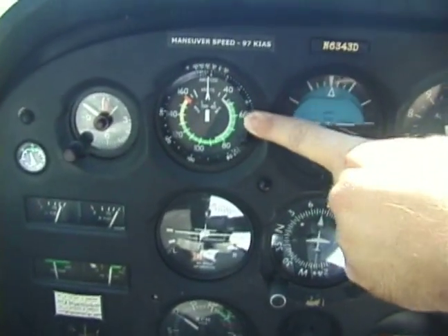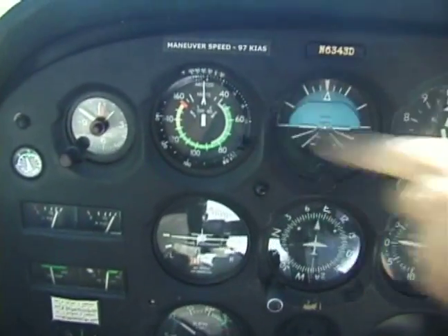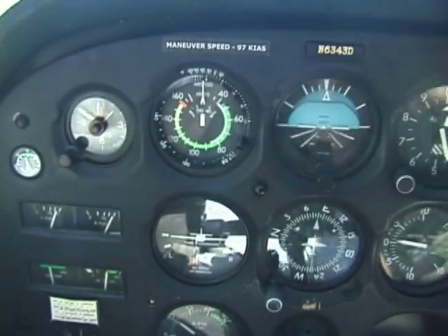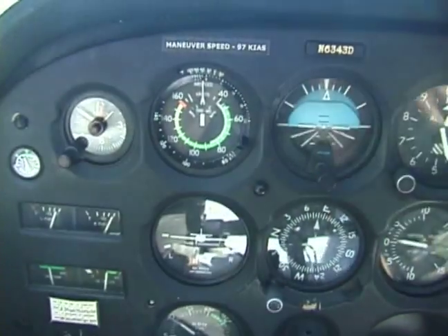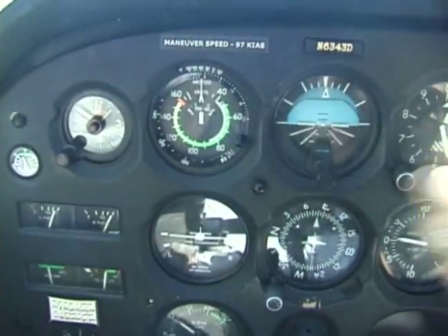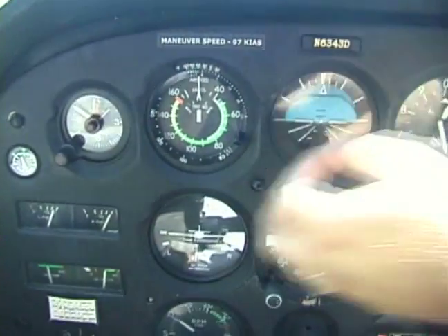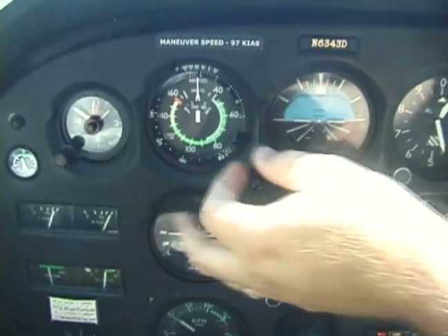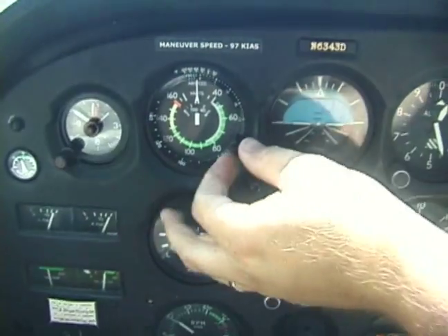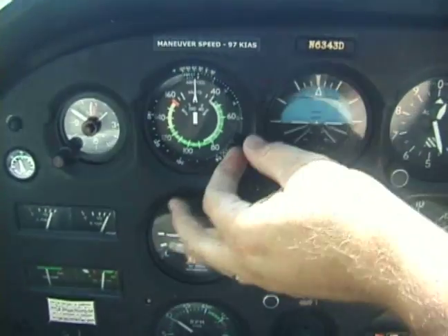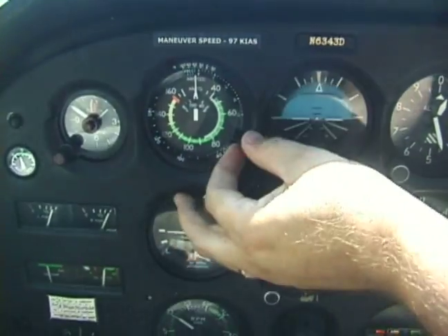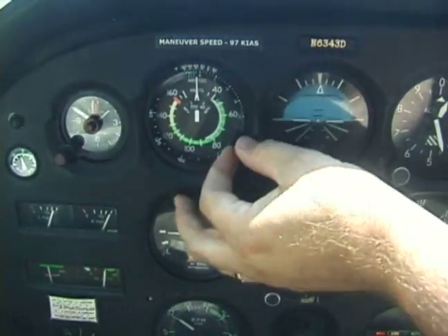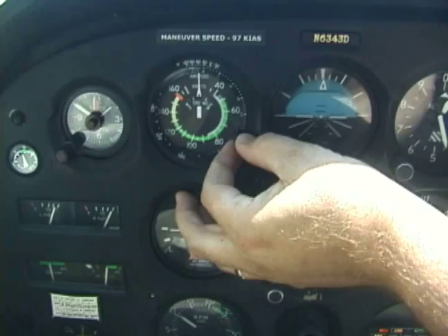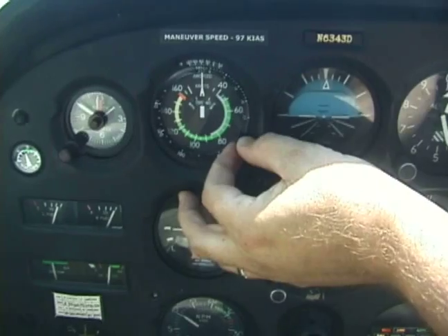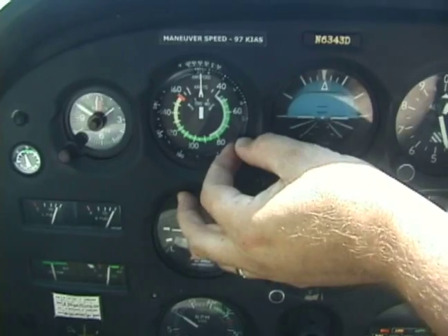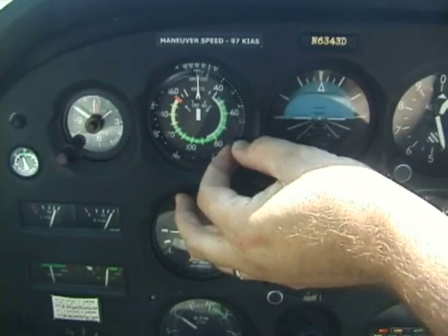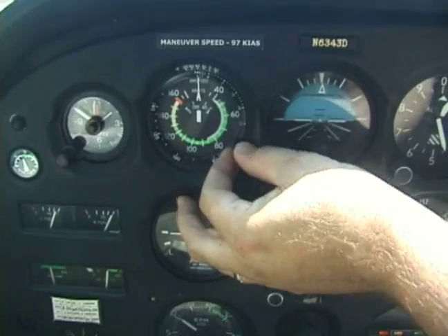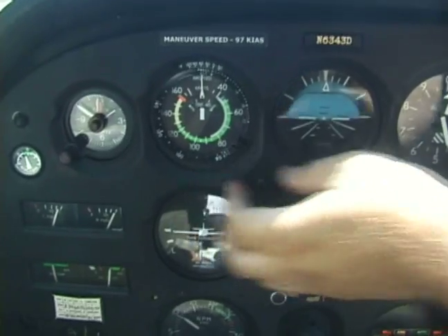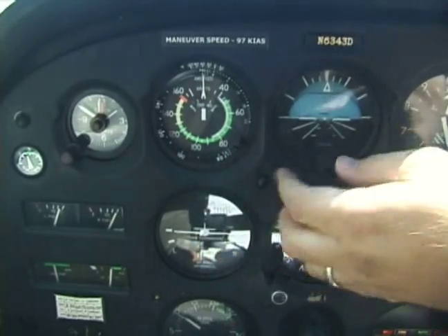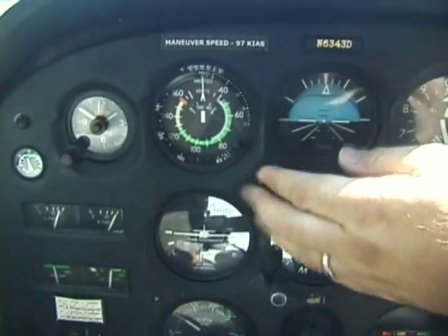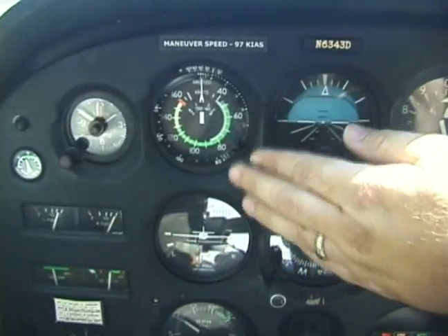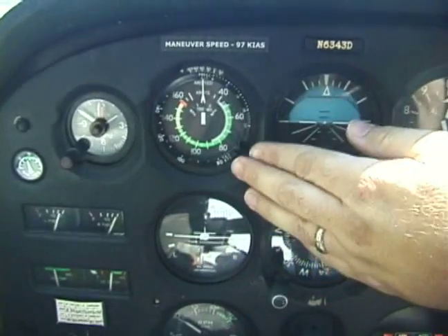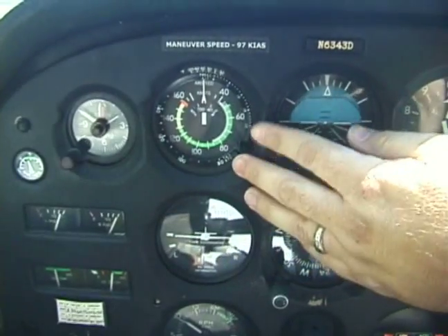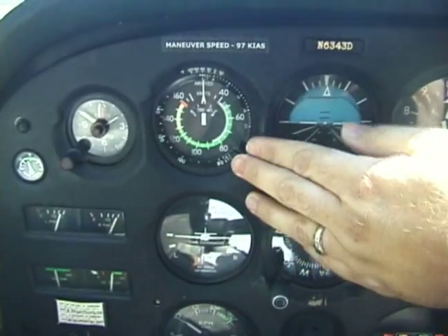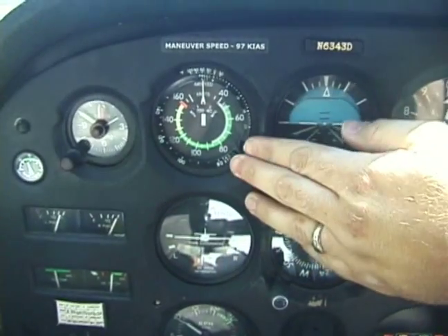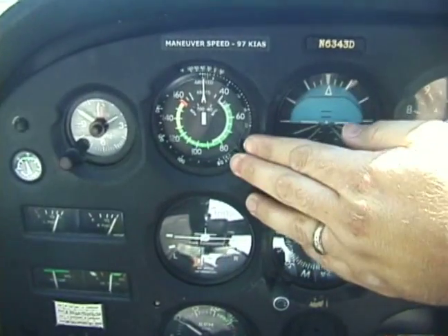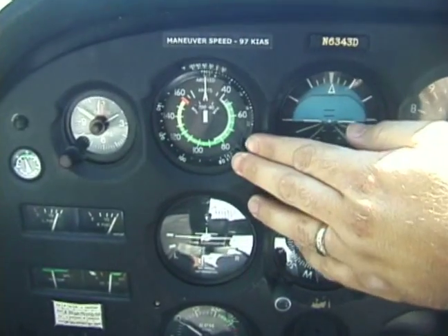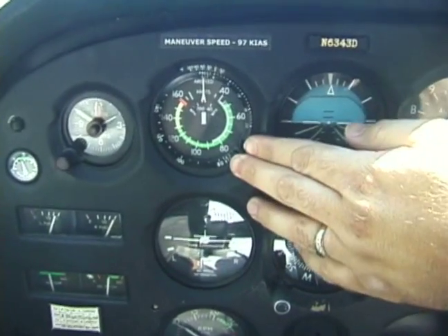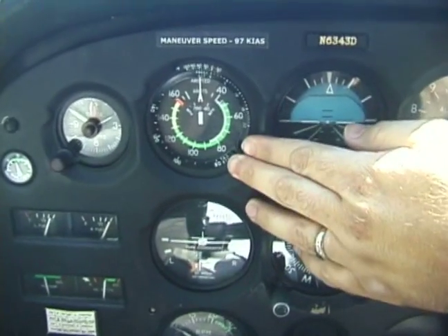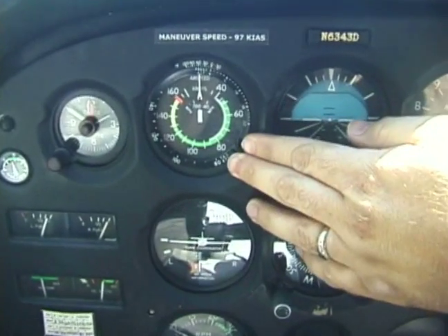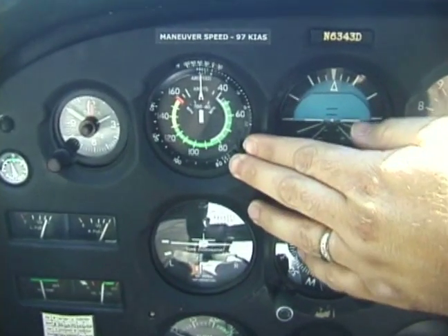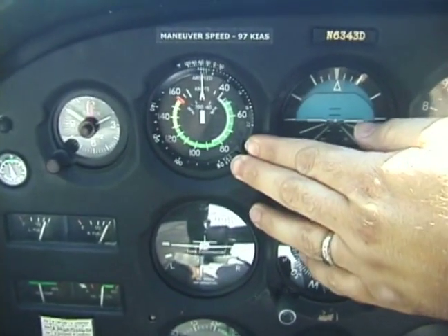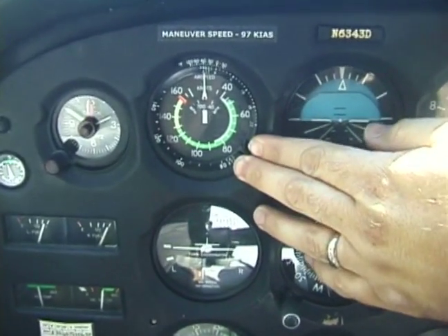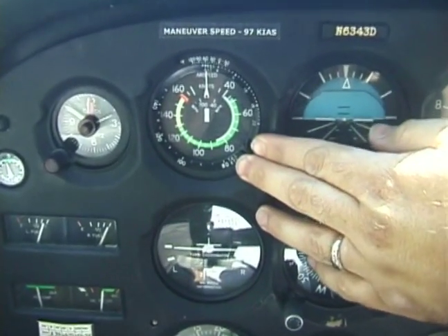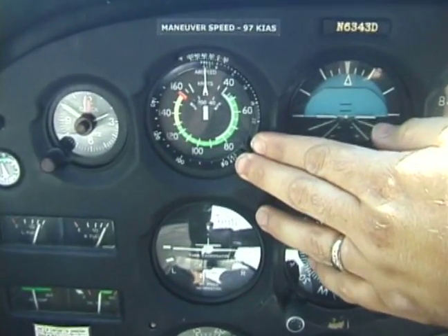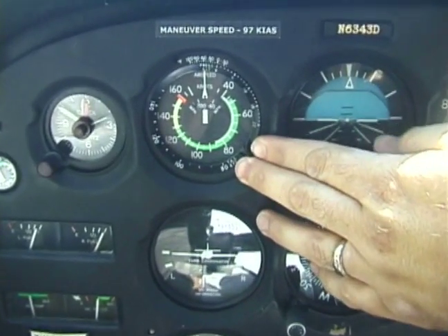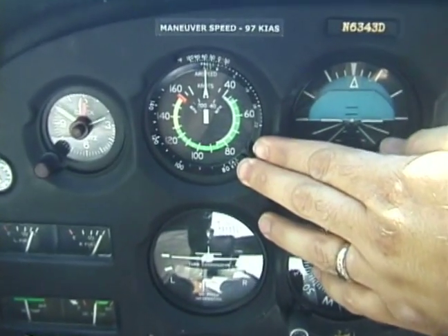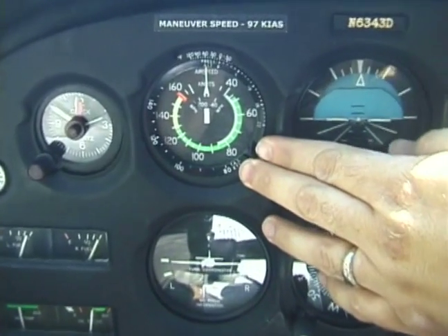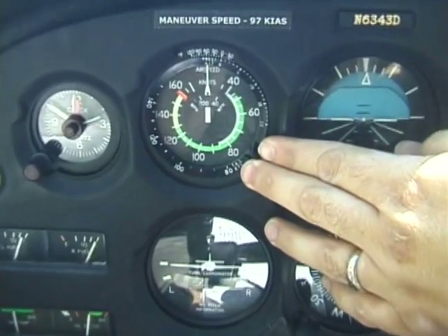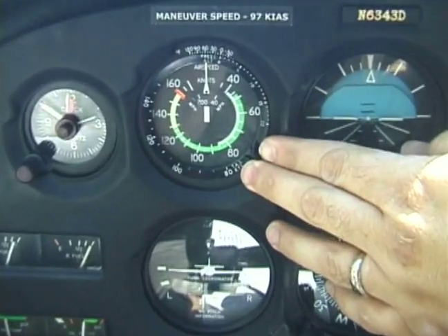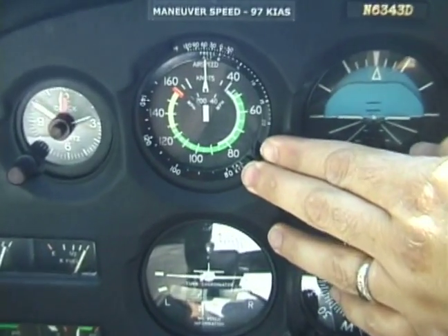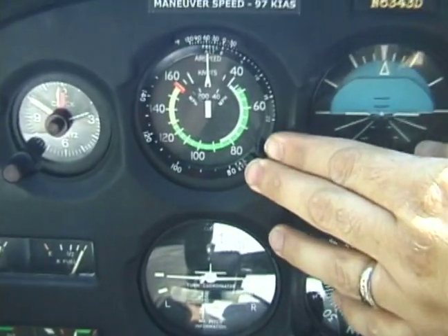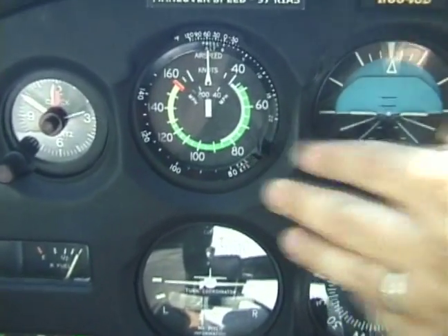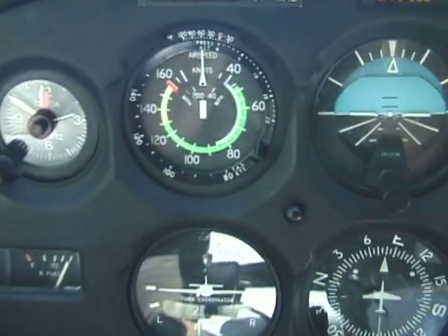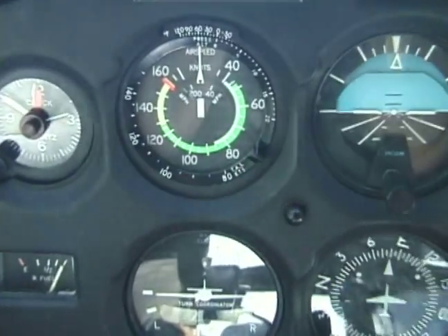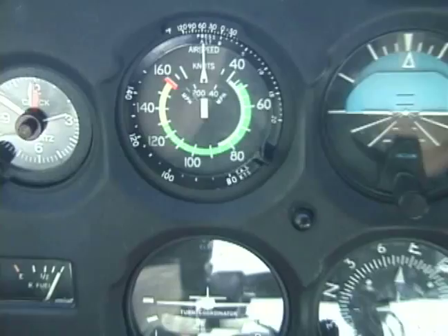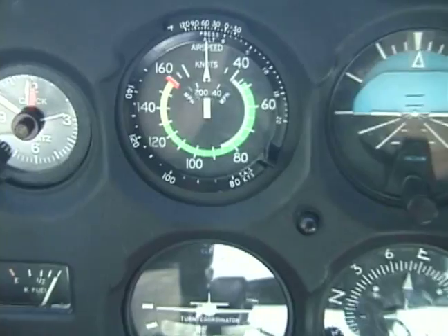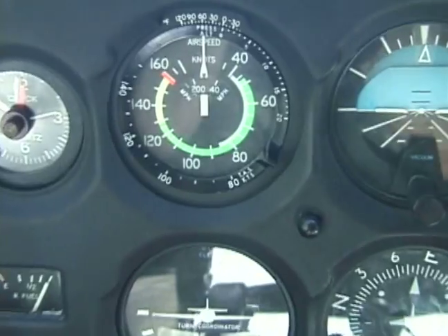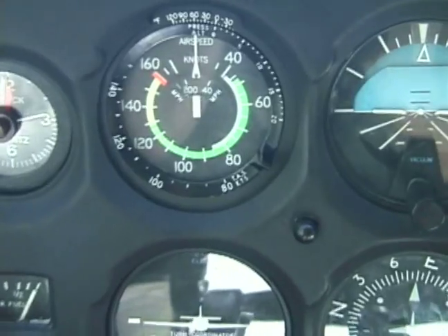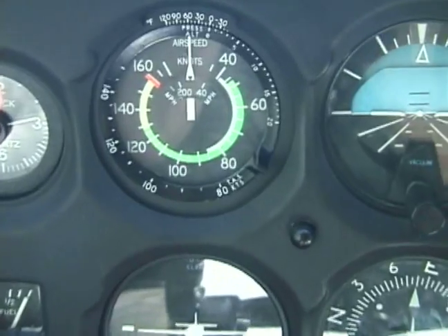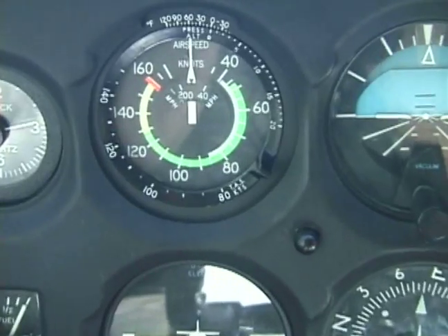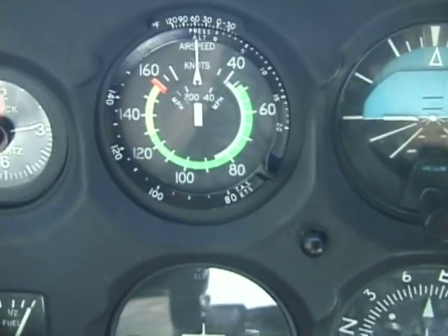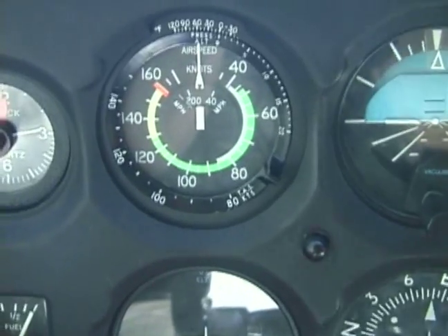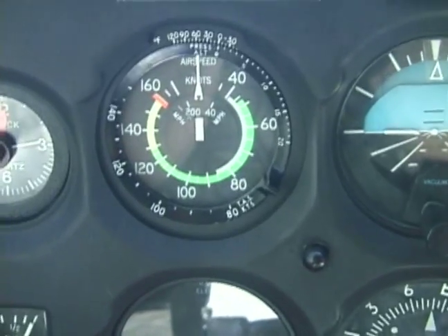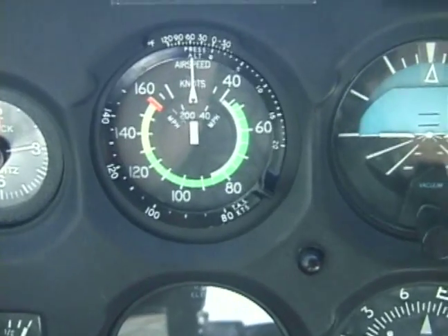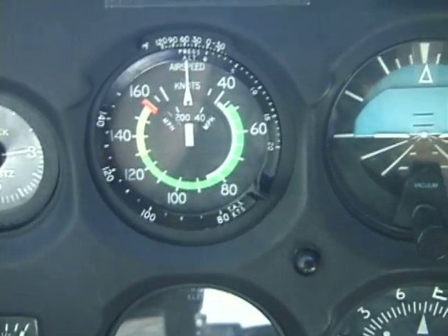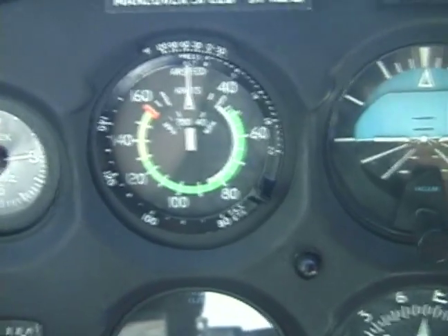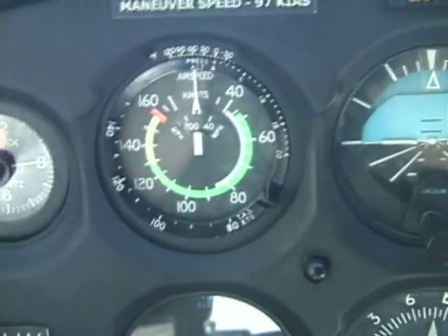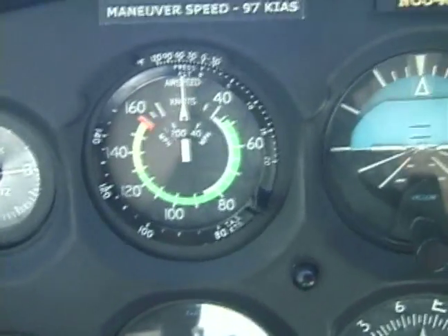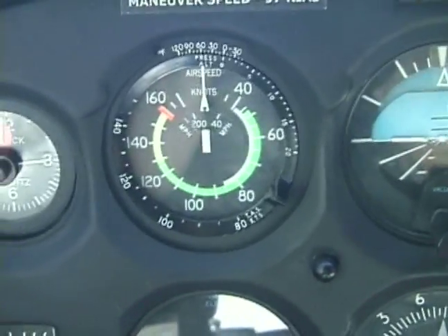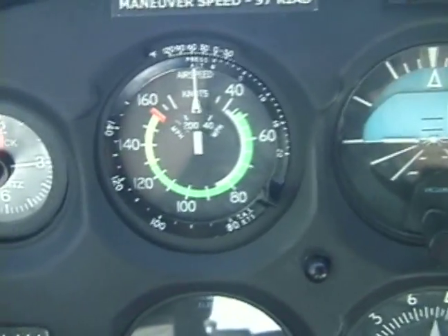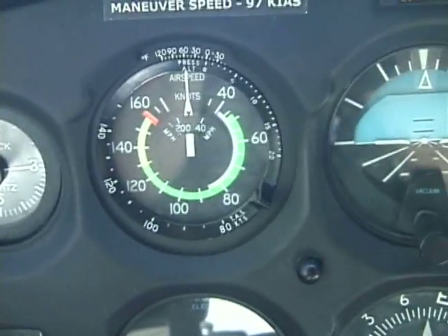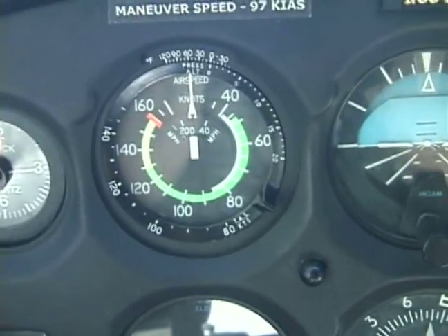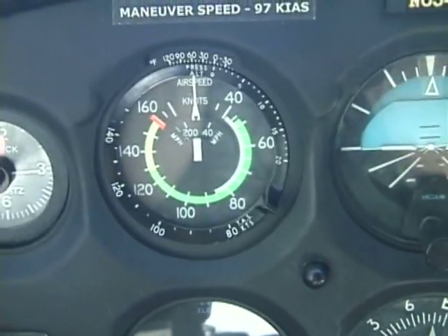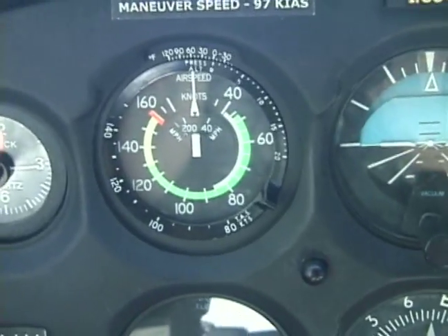And then we're going to climb at about 75 knots on the airspeed indicator. So we've reviewed that, and we're ready to take the runway.